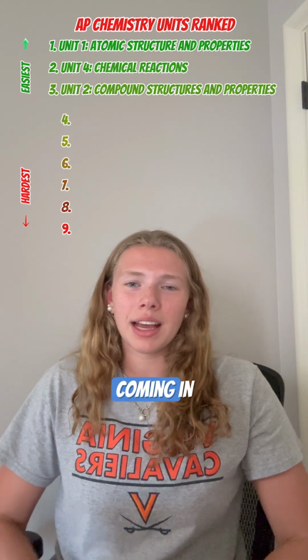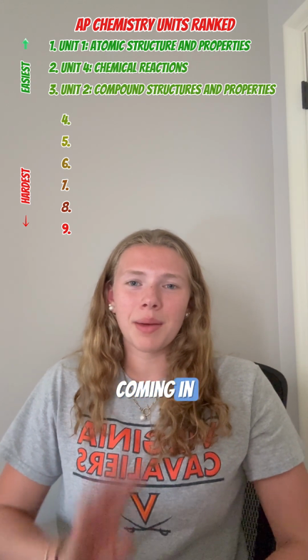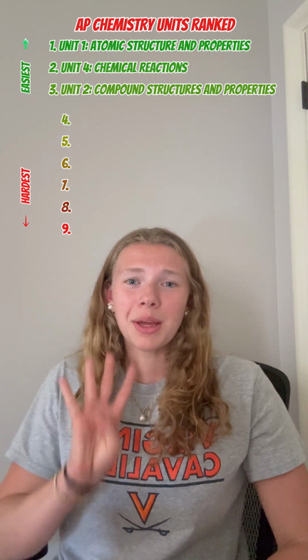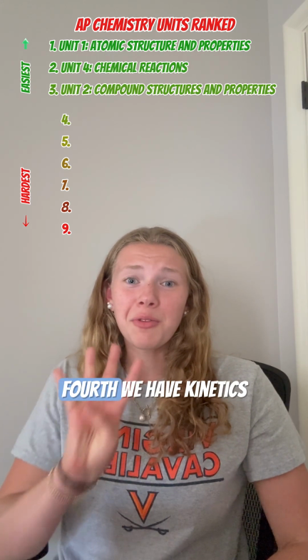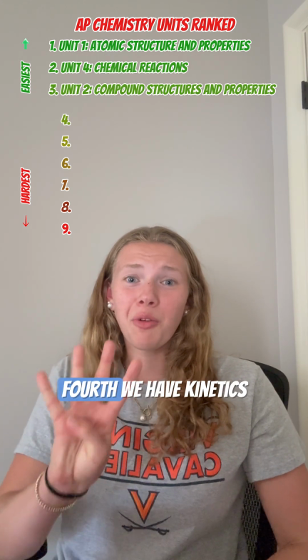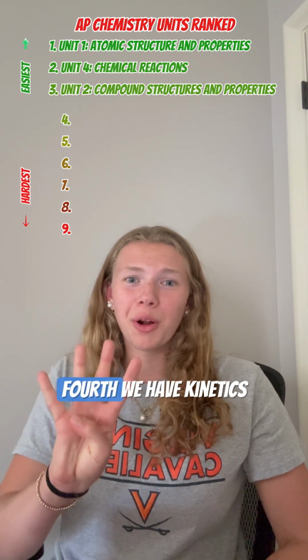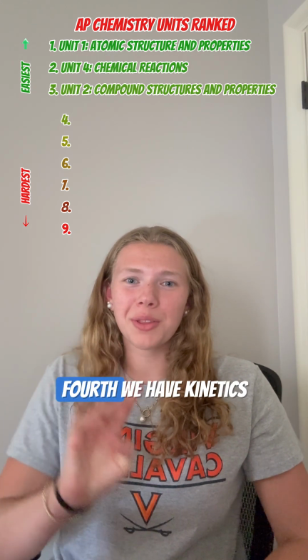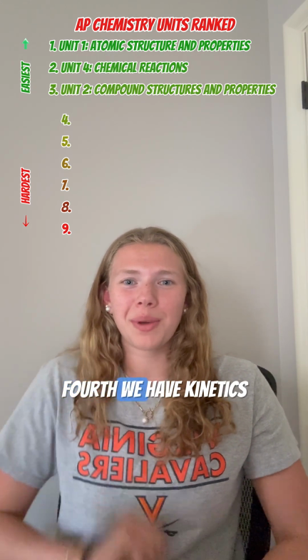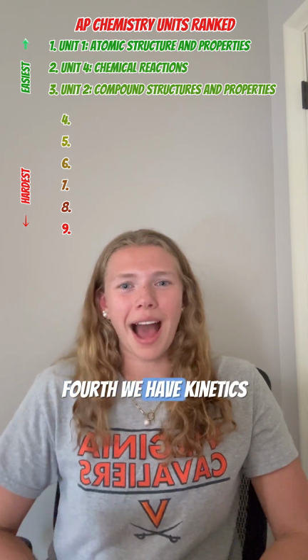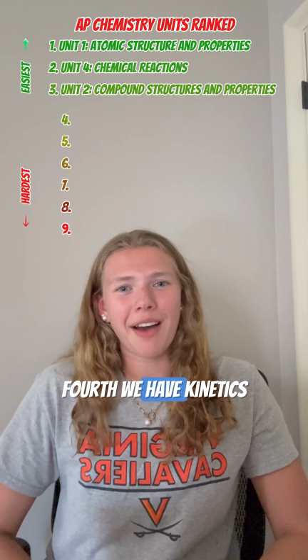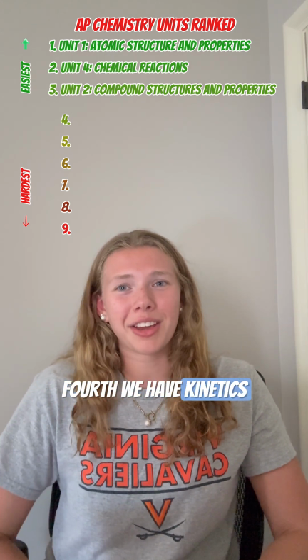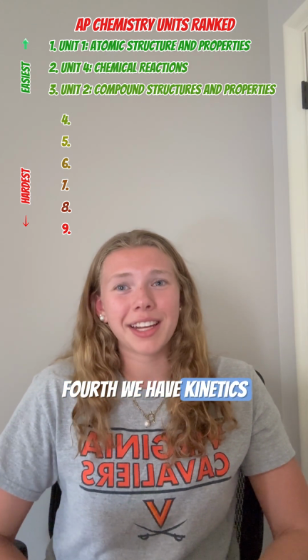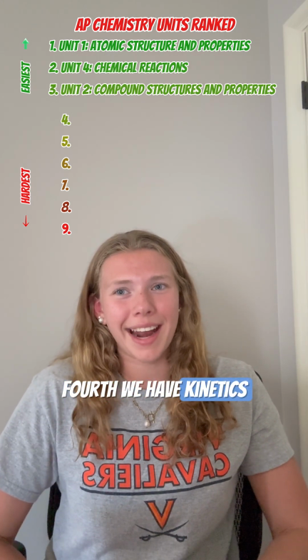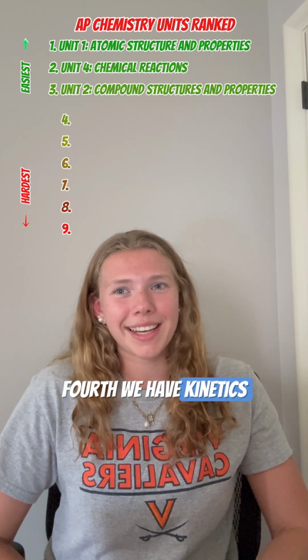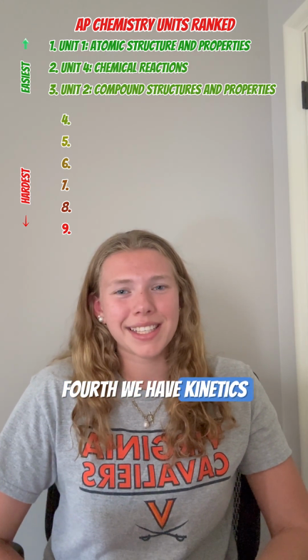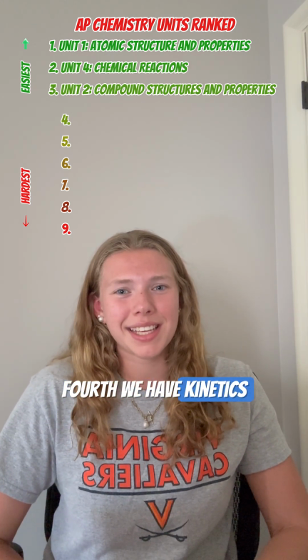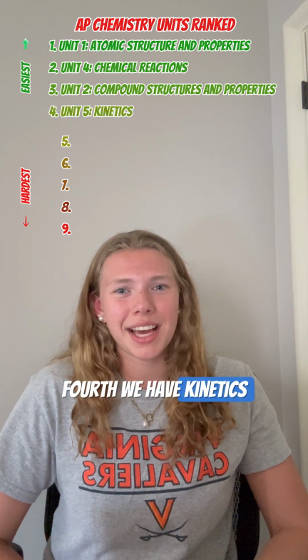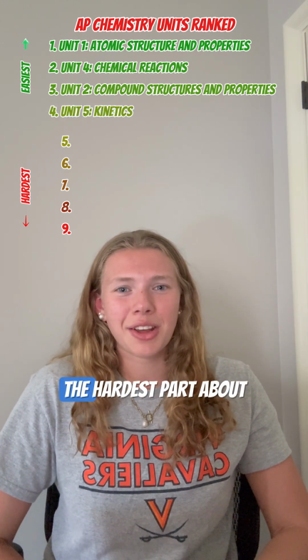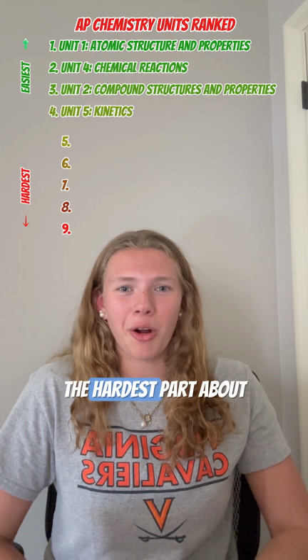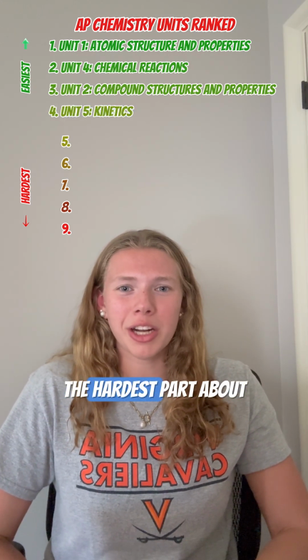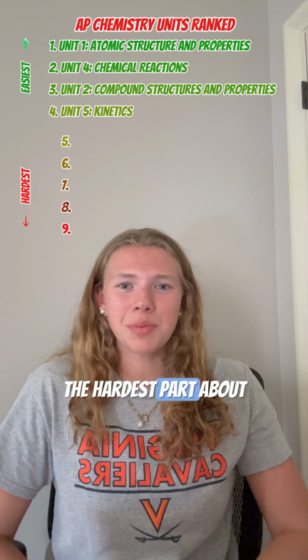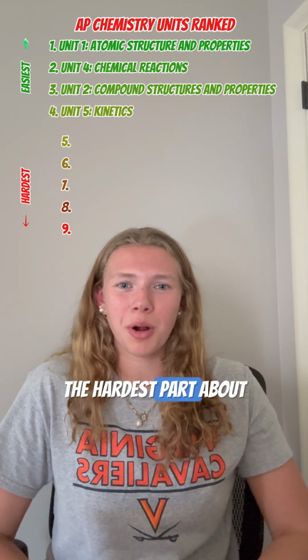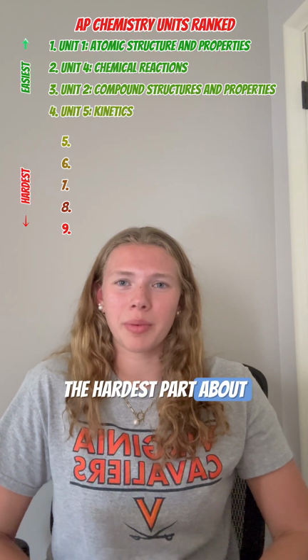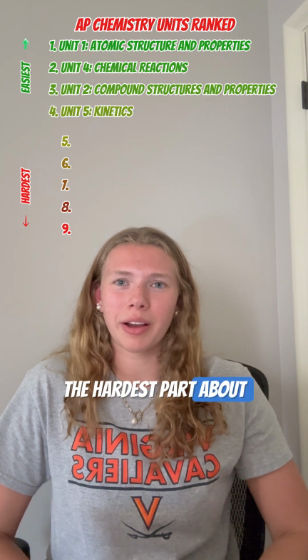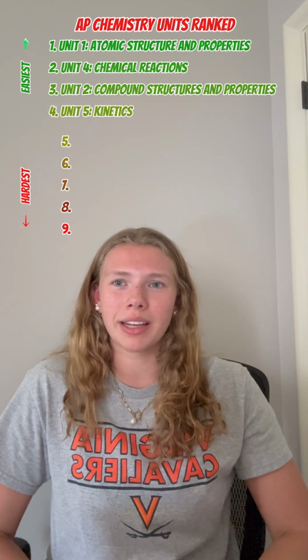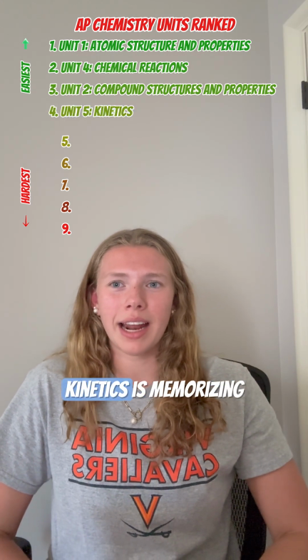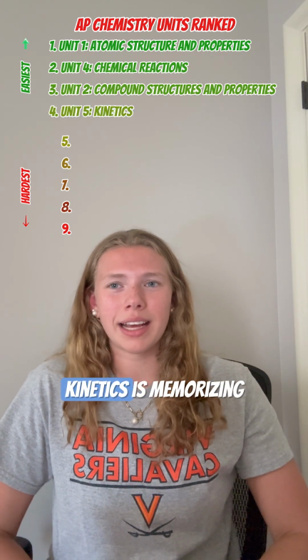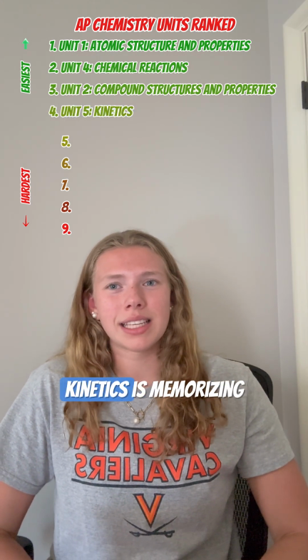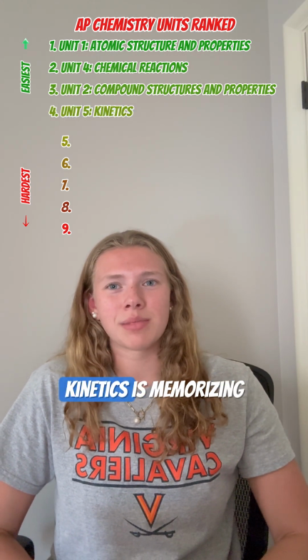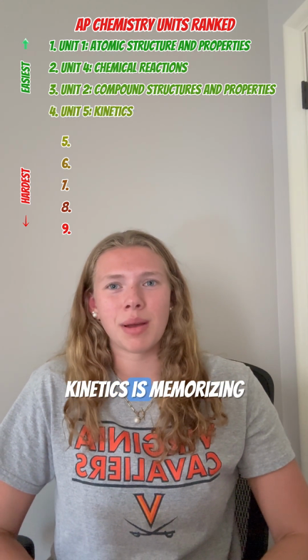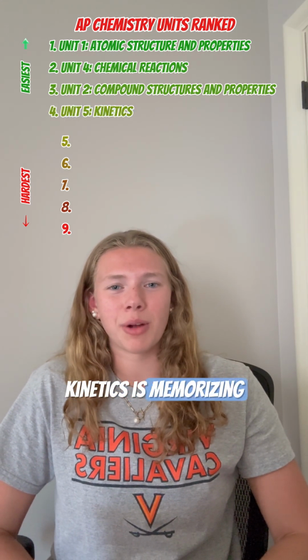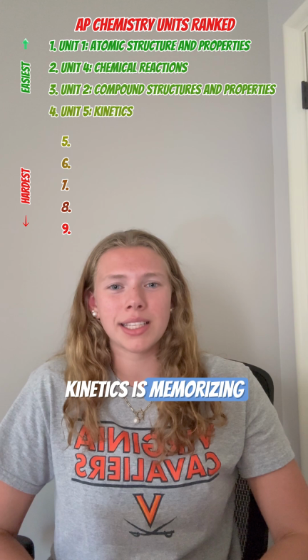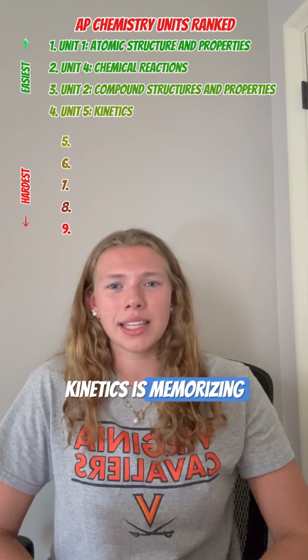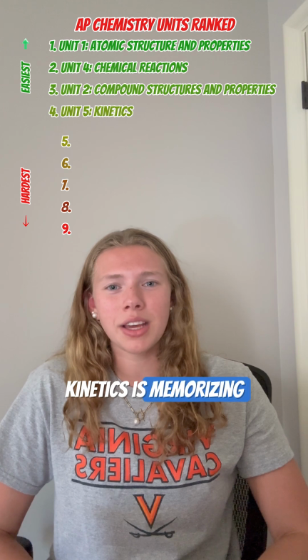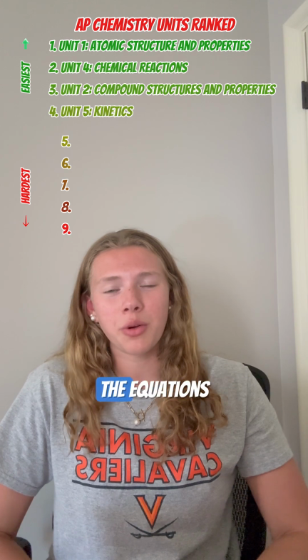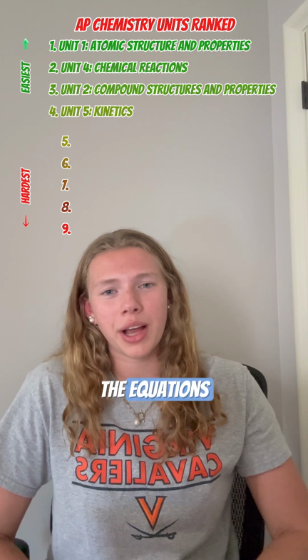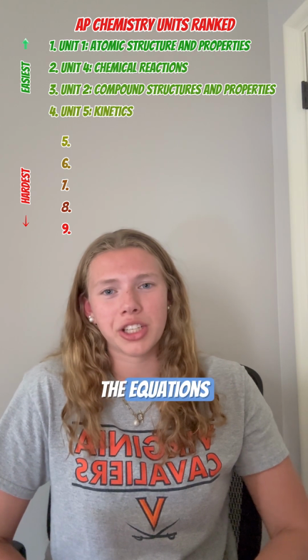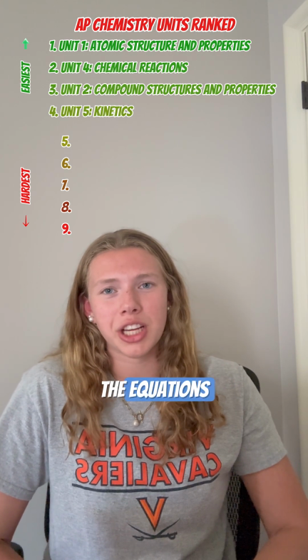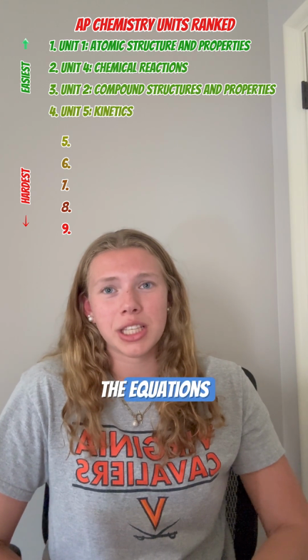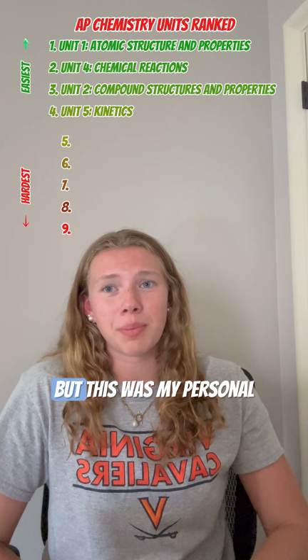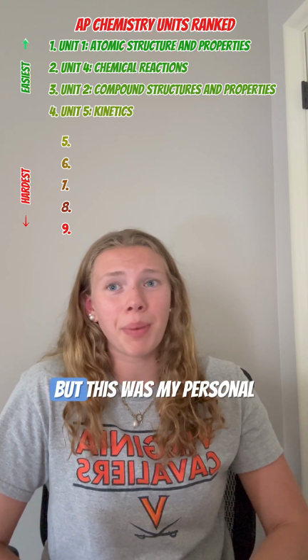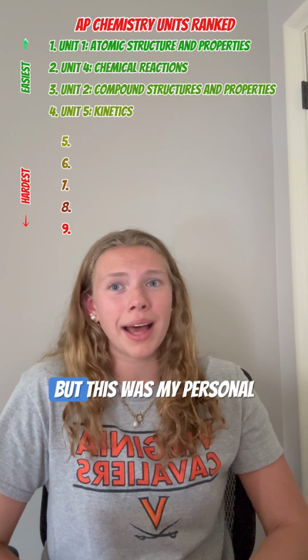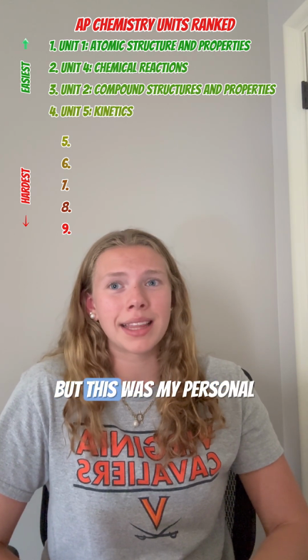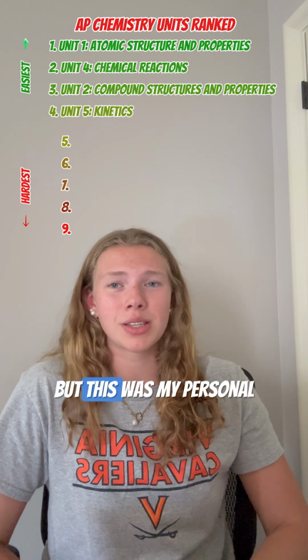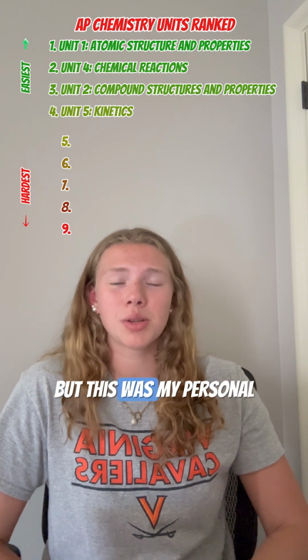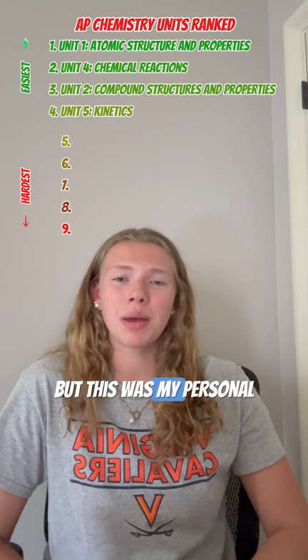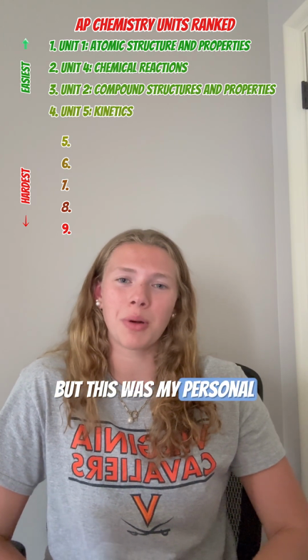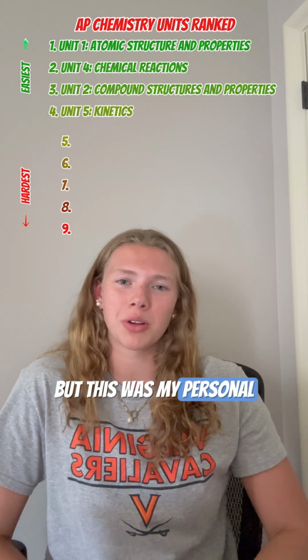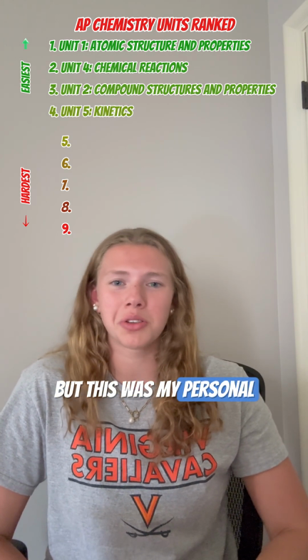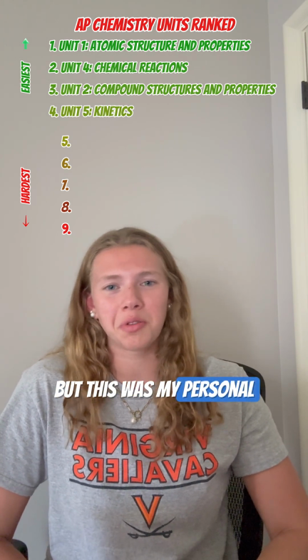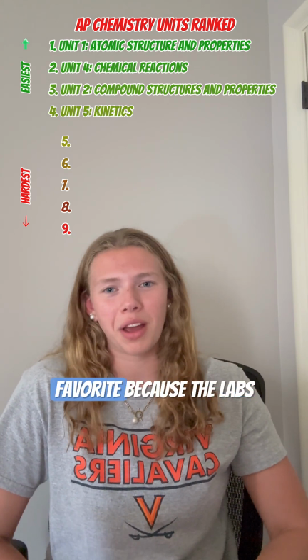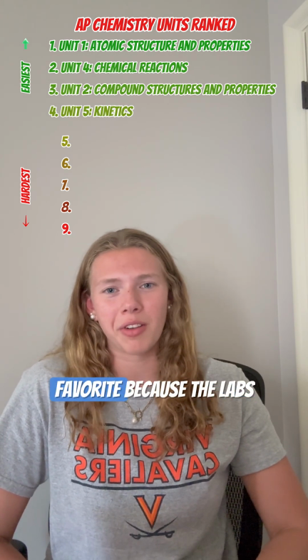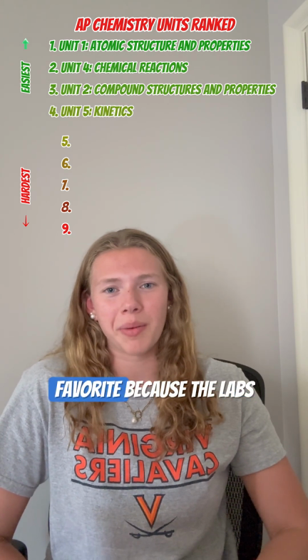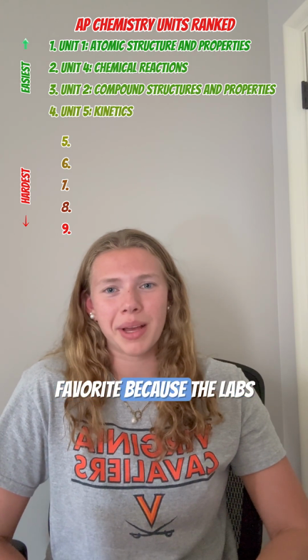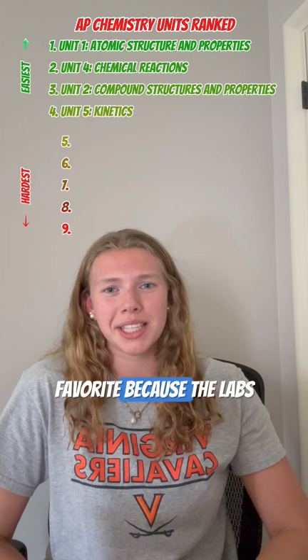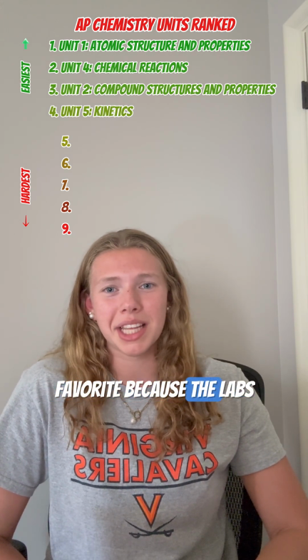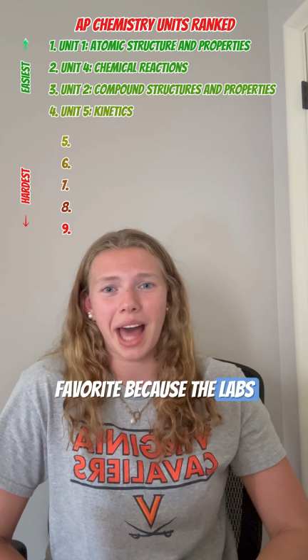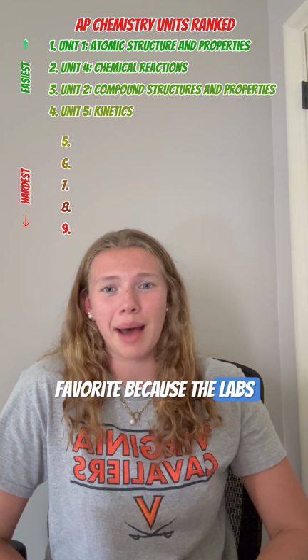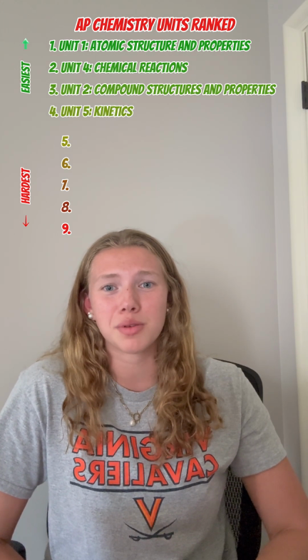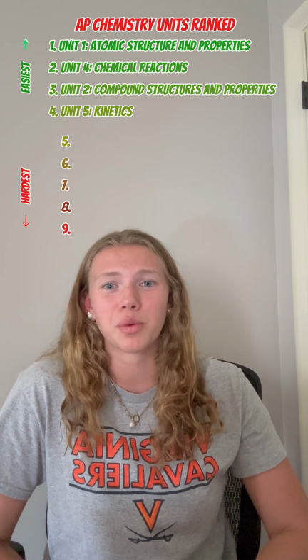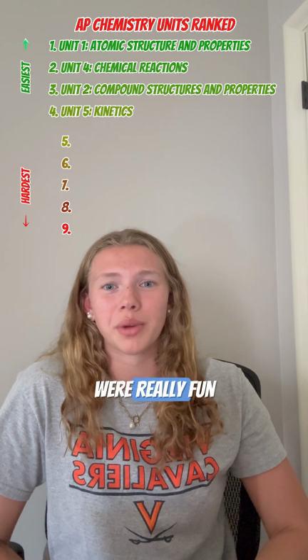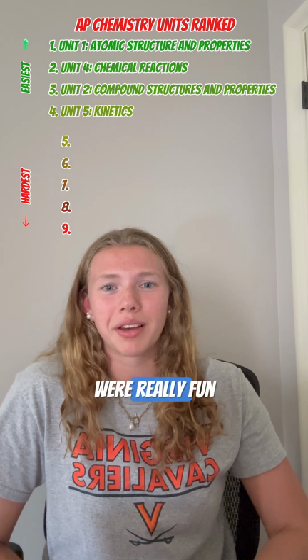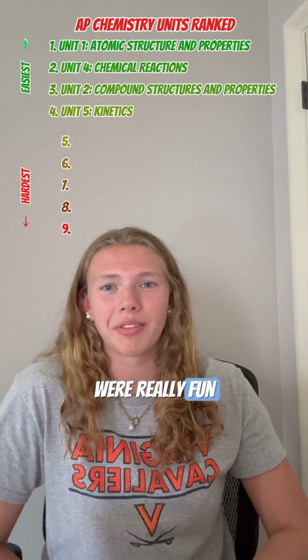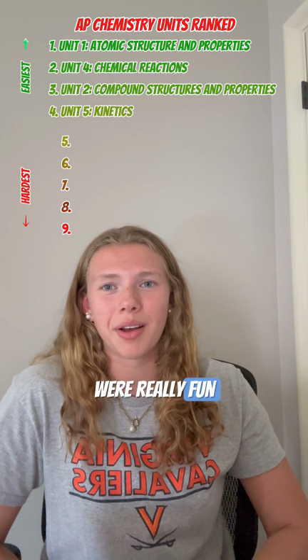Coming in fourth, we have kinetics. The hardest part about kinetics is memorizing the equations, but this was my personal favorite because the labs were really fun.